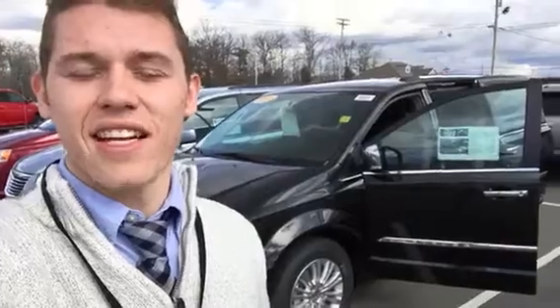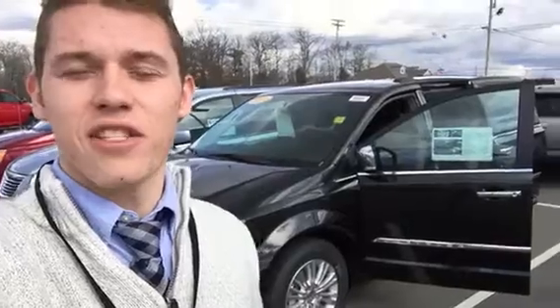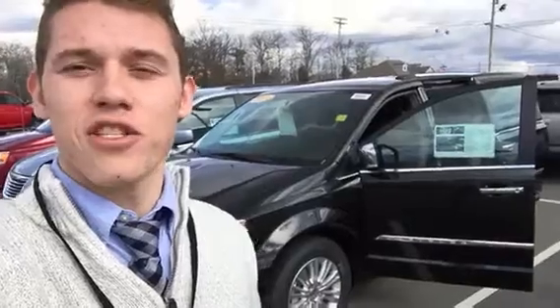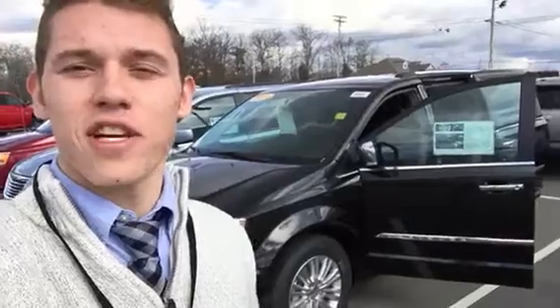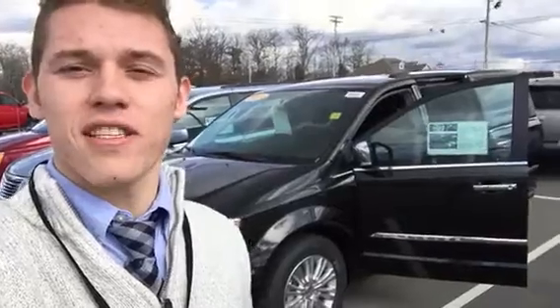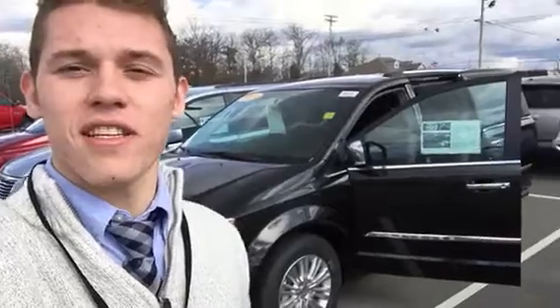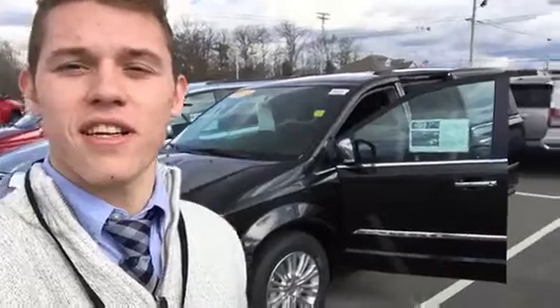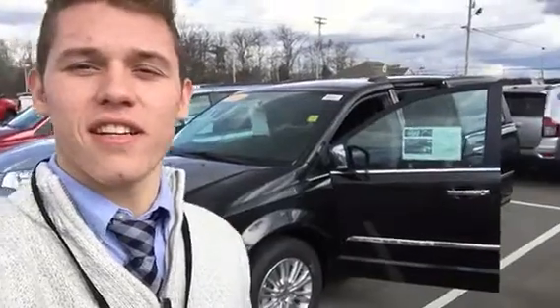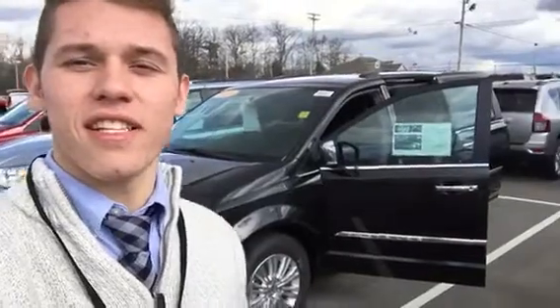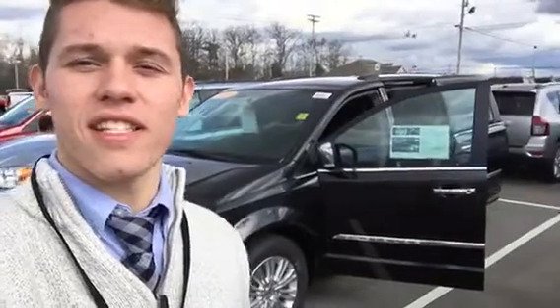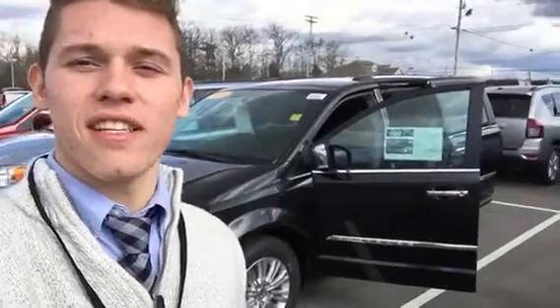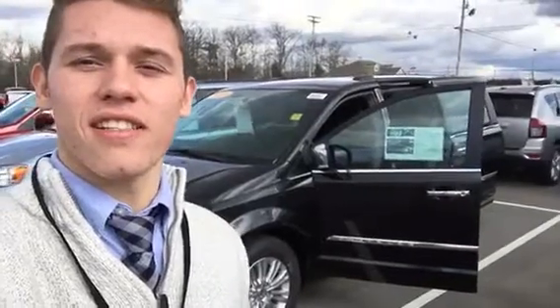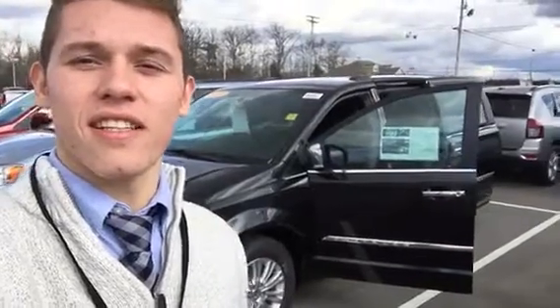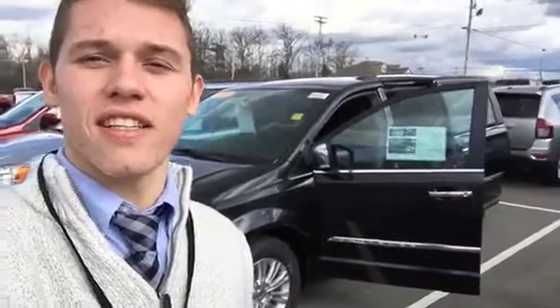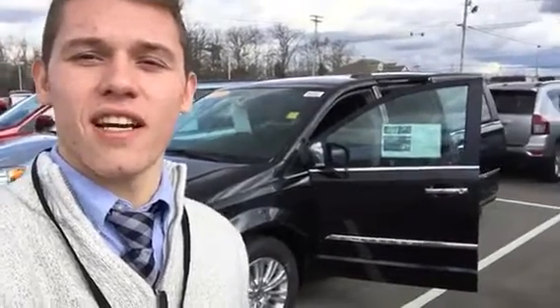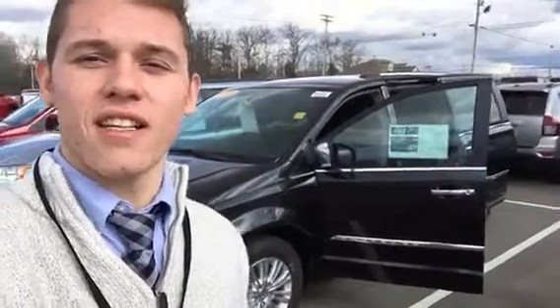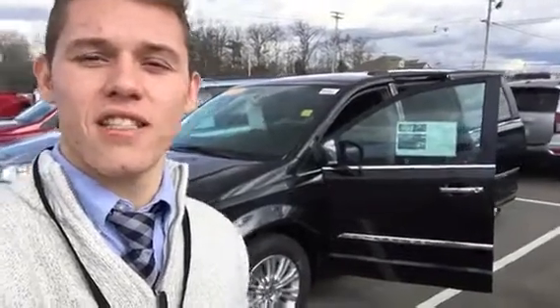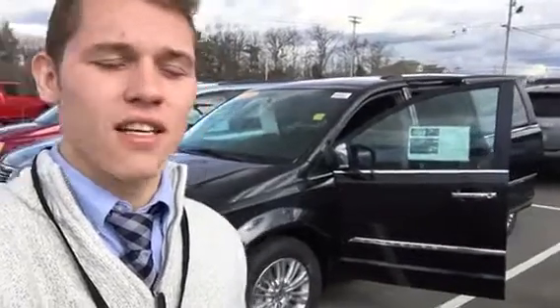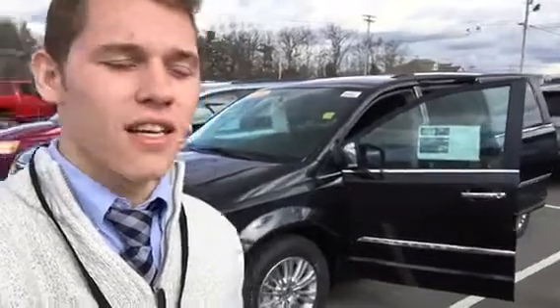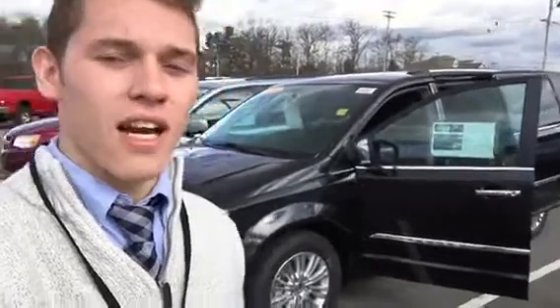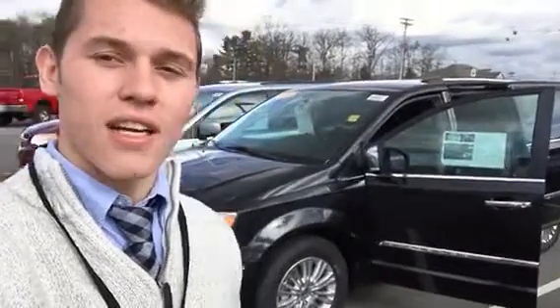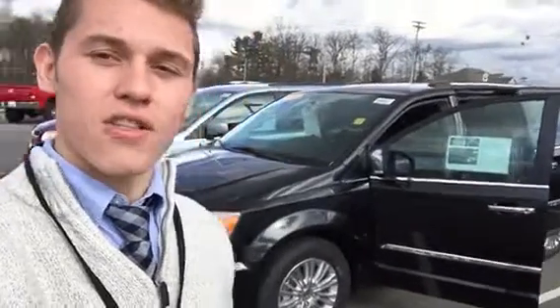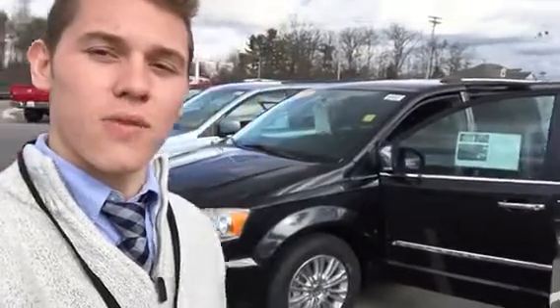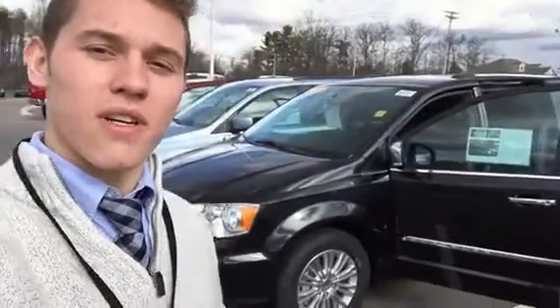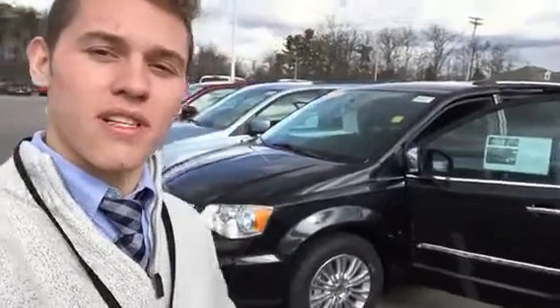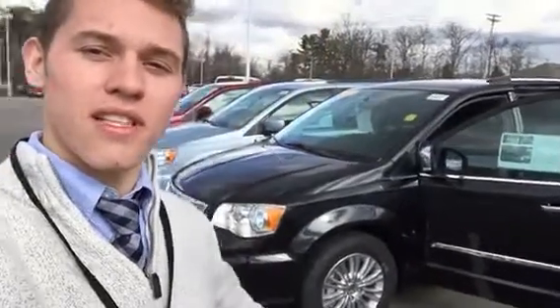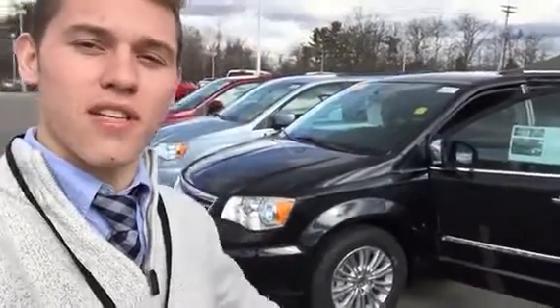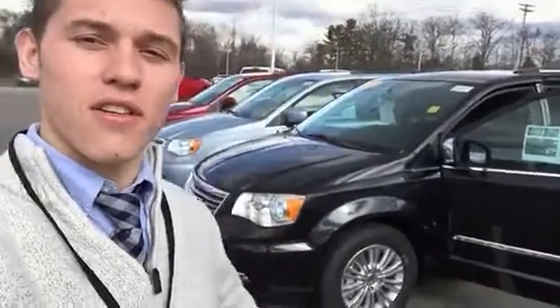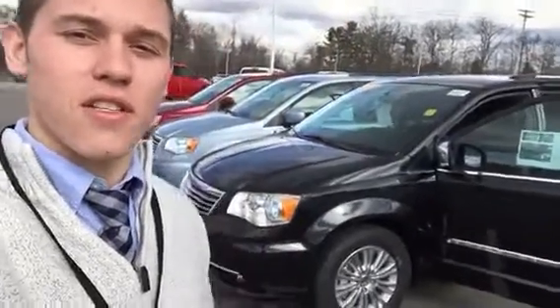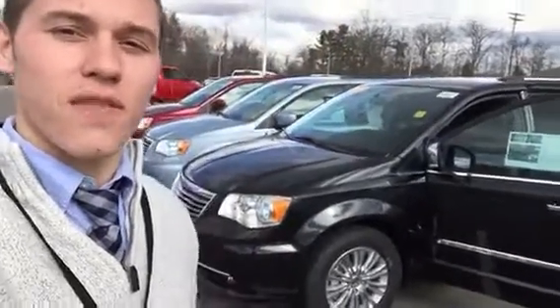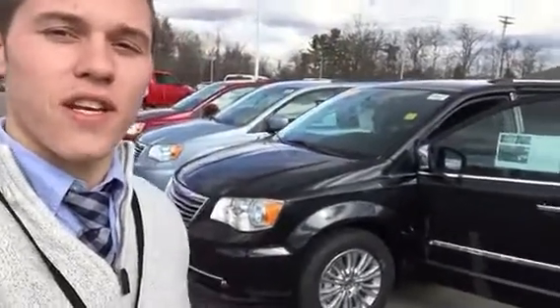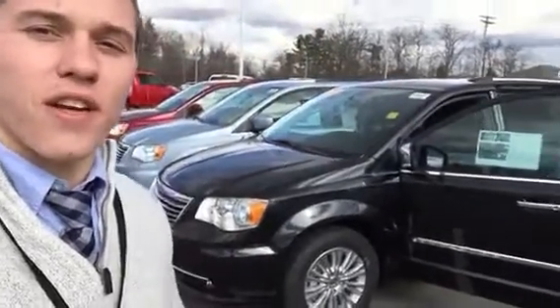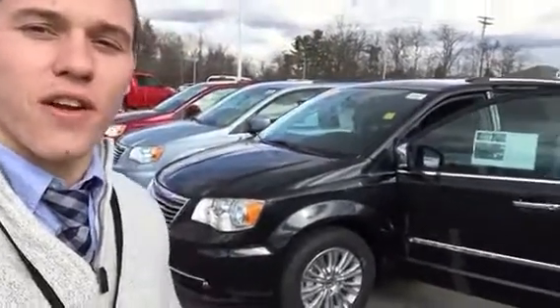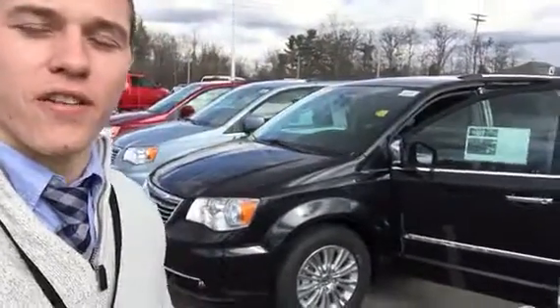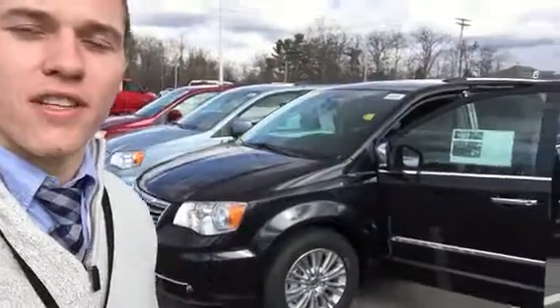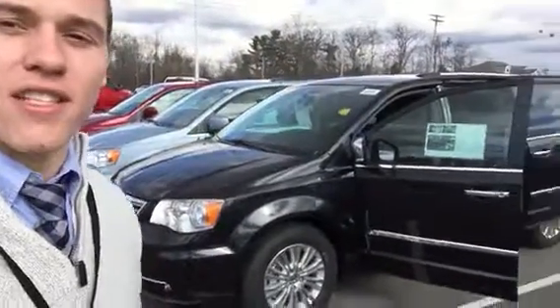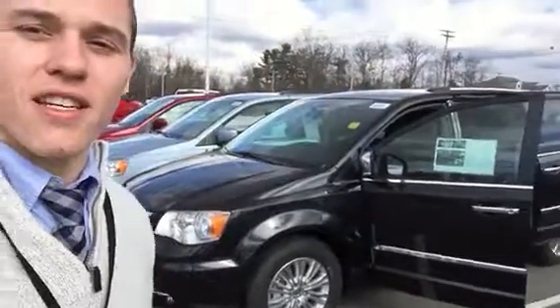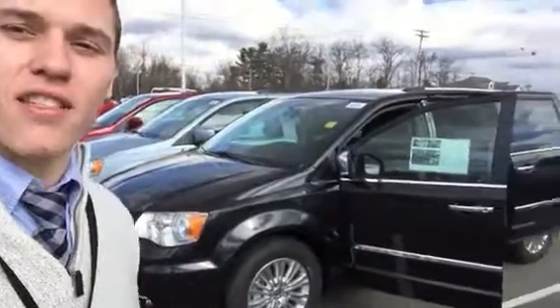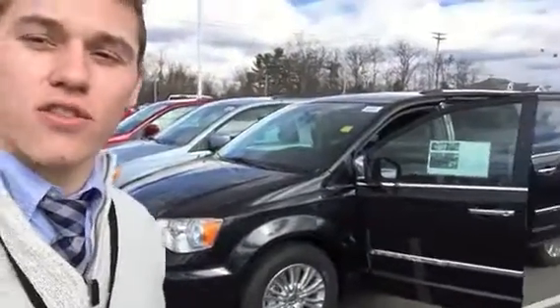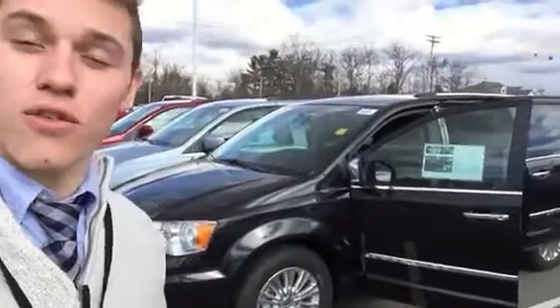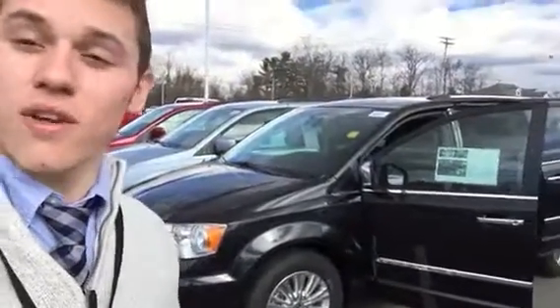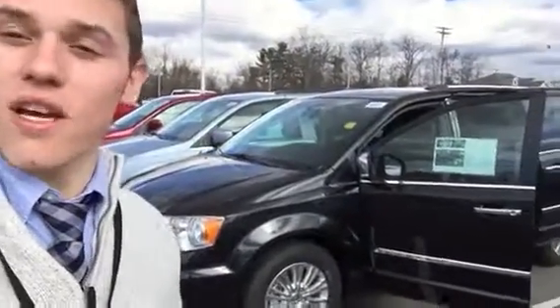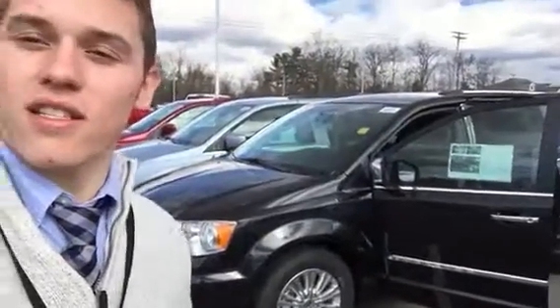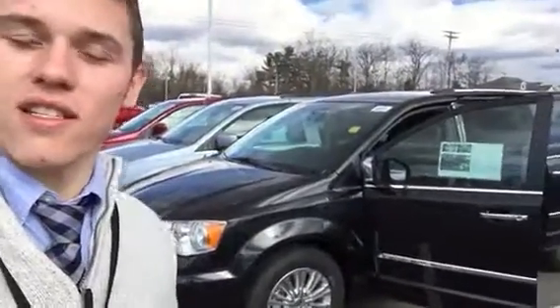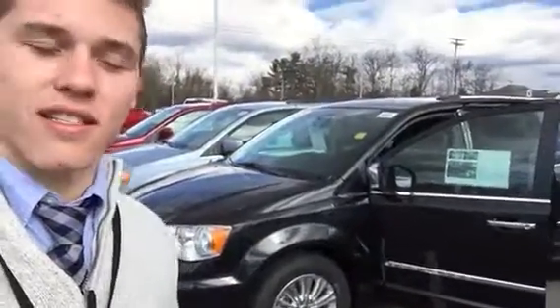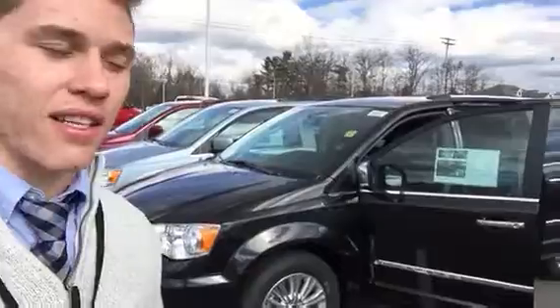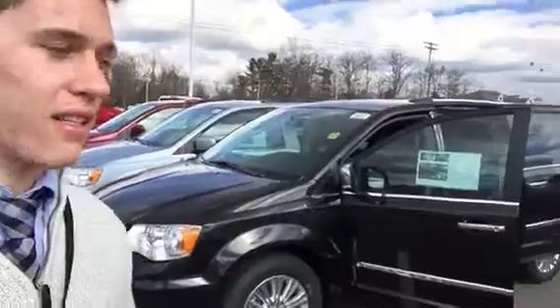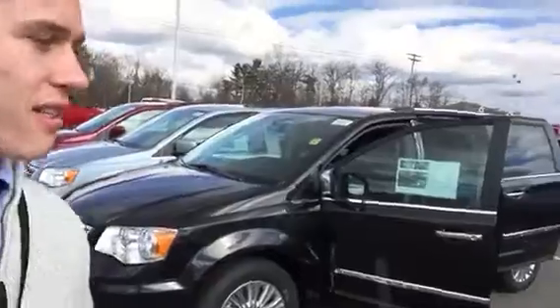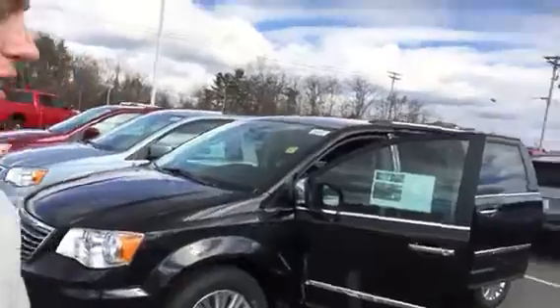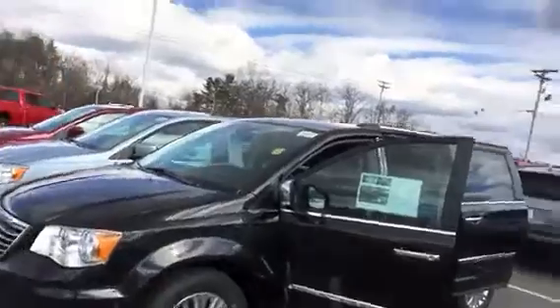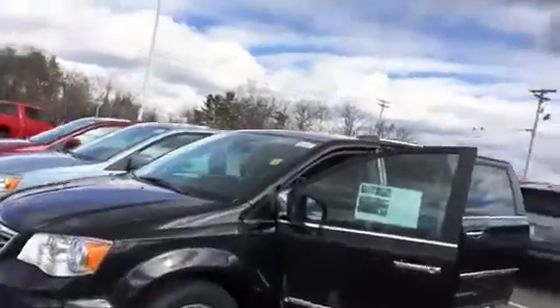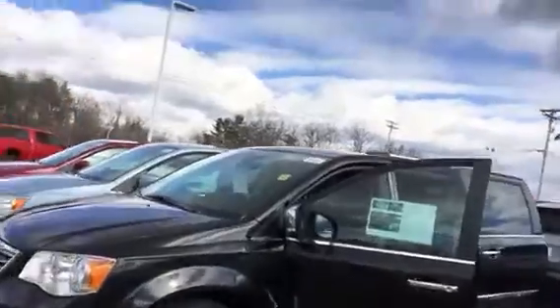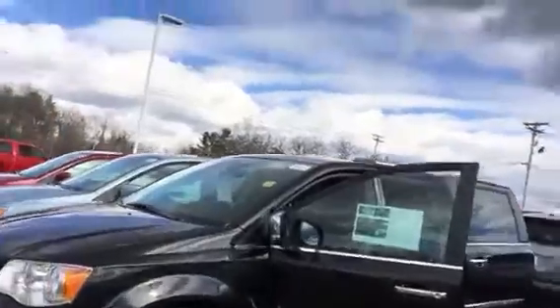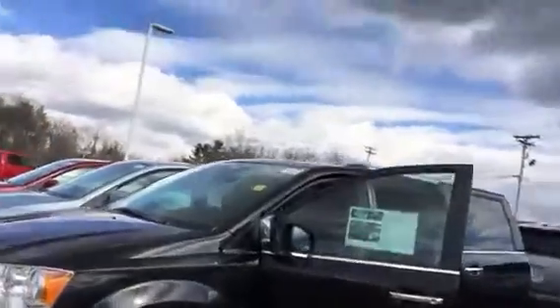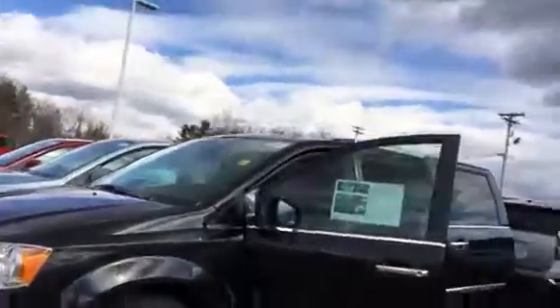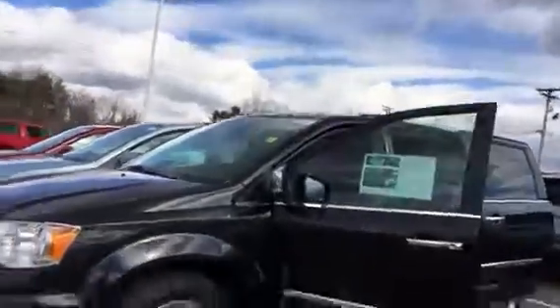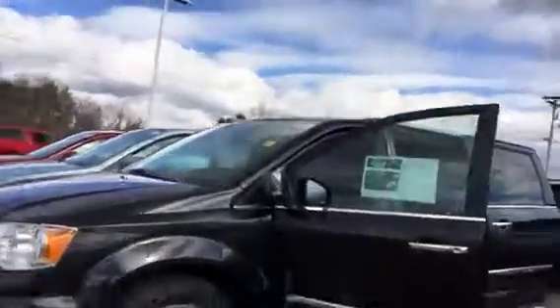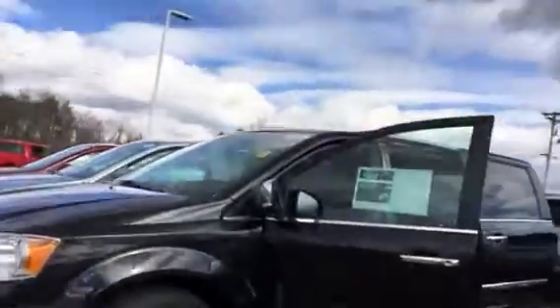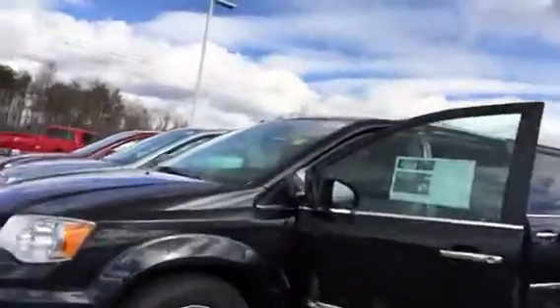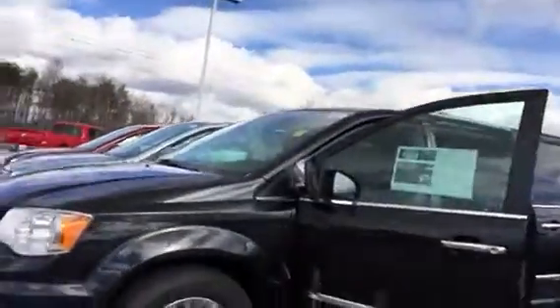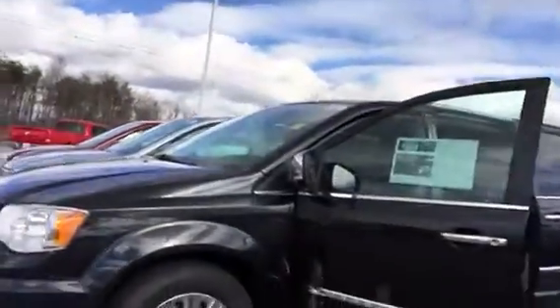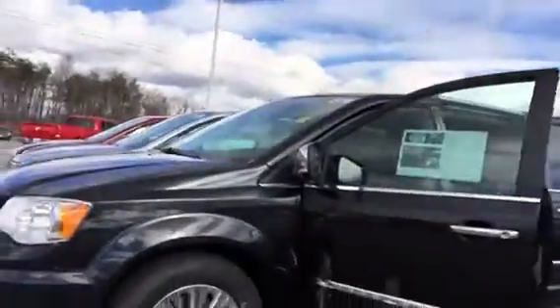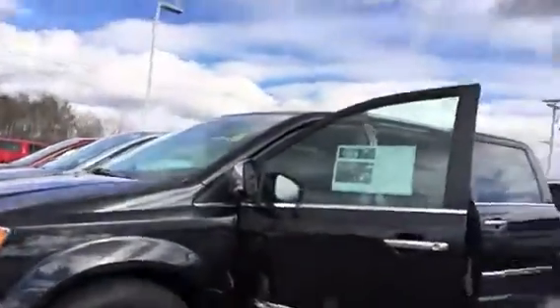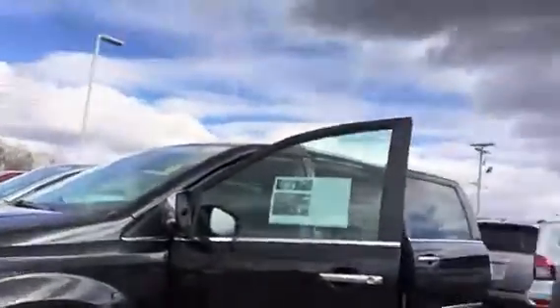Hey, it's Jesse here at East Tennessee Dodge. I just wanted to send you this video here. This is a 2016 Chrysler Town & Country Limited.